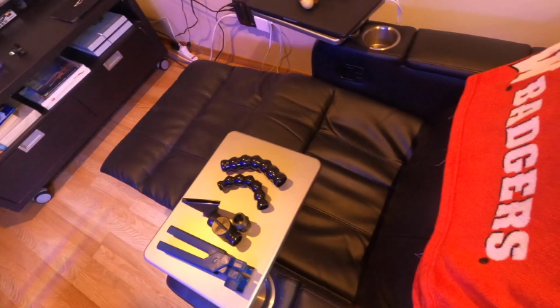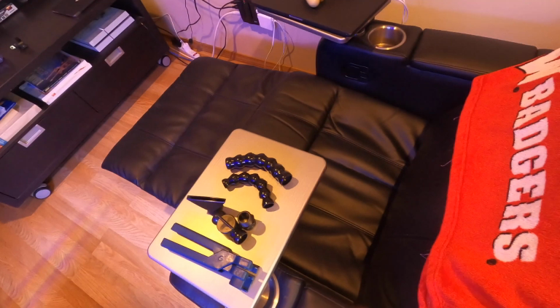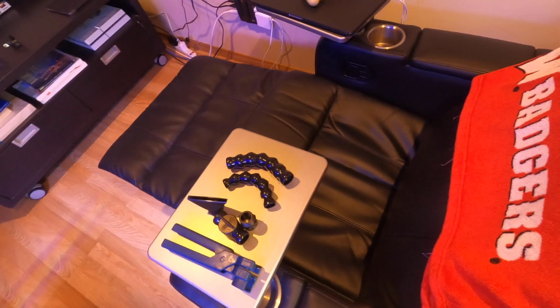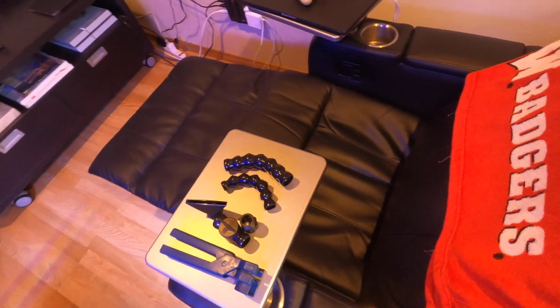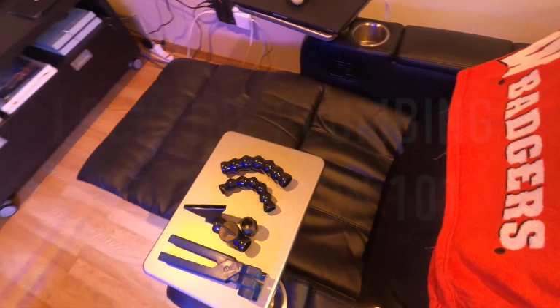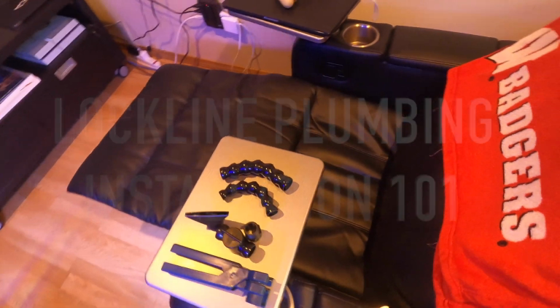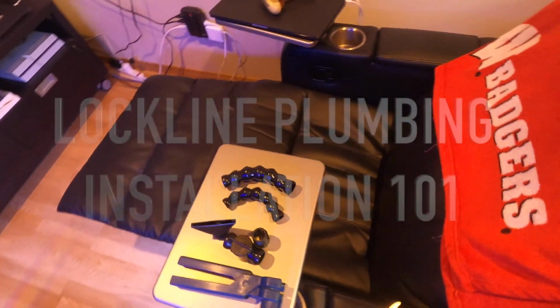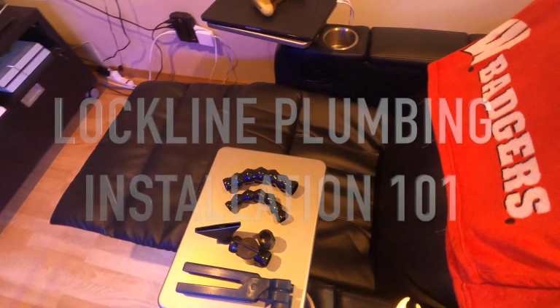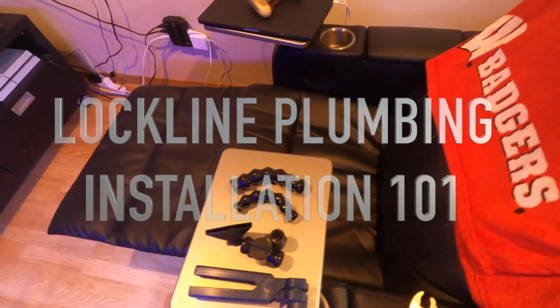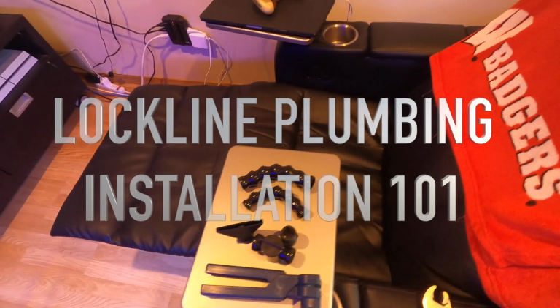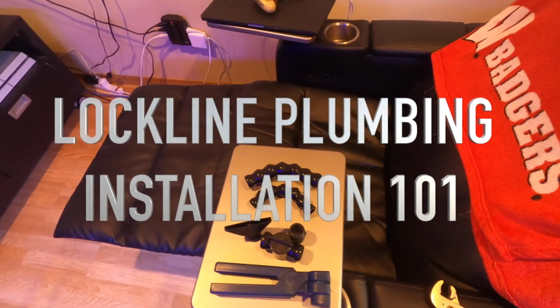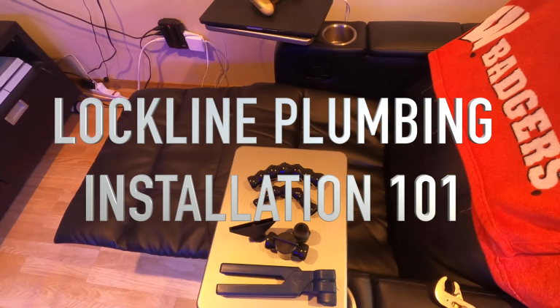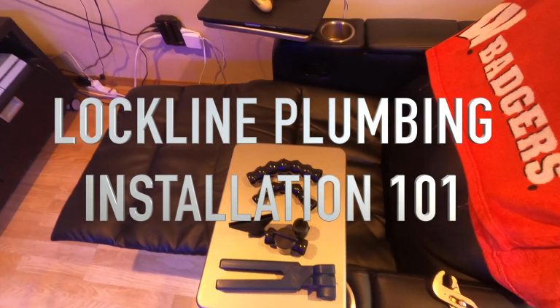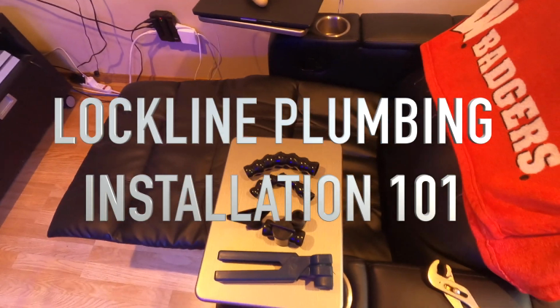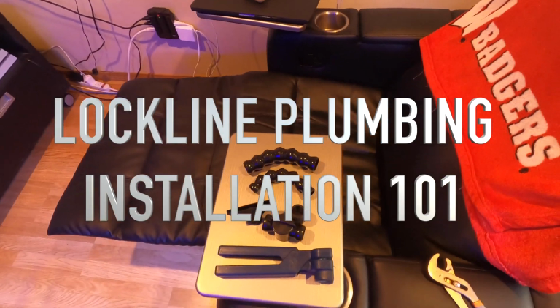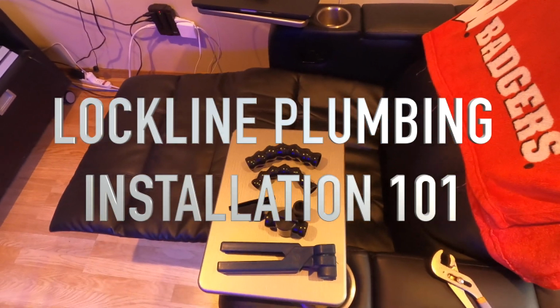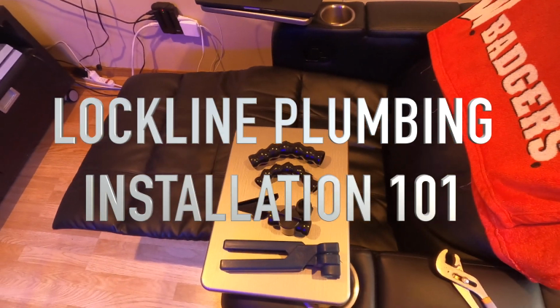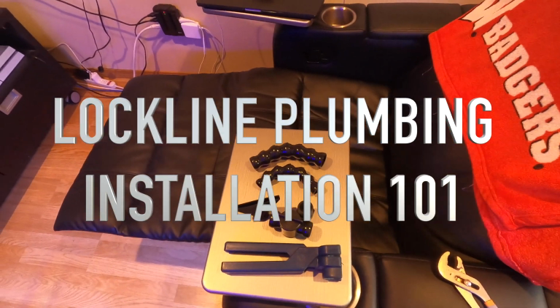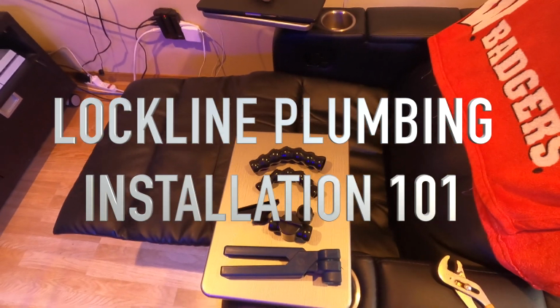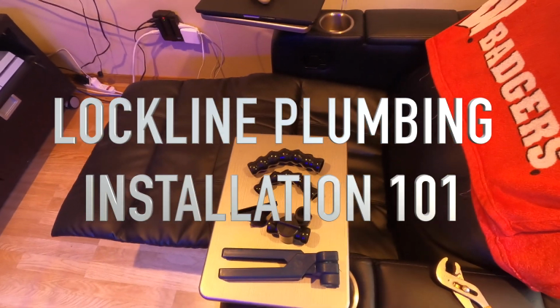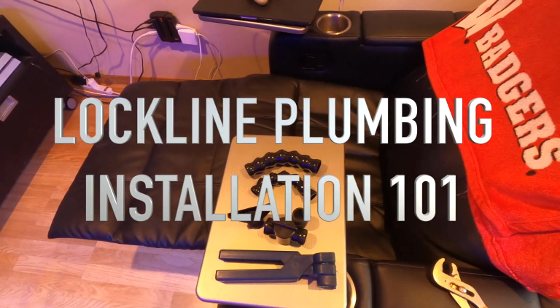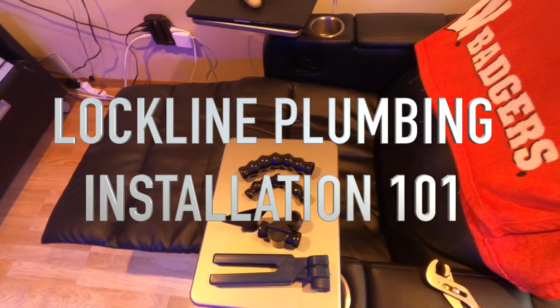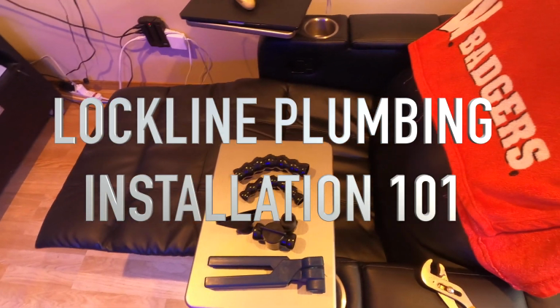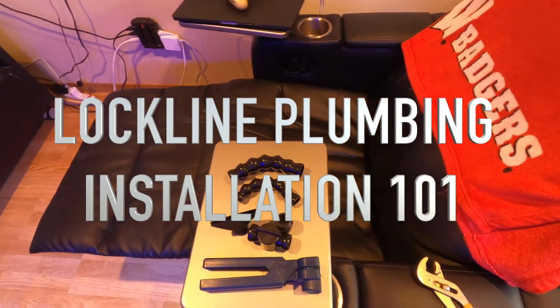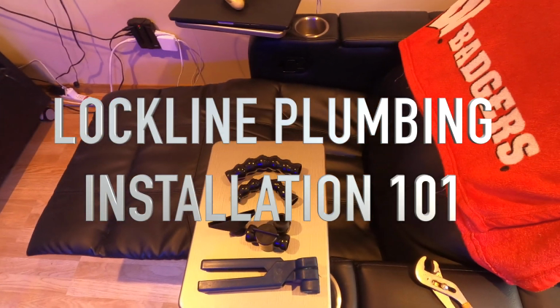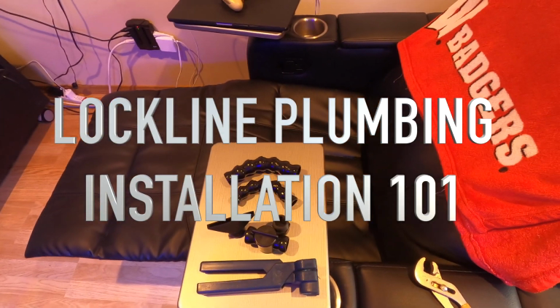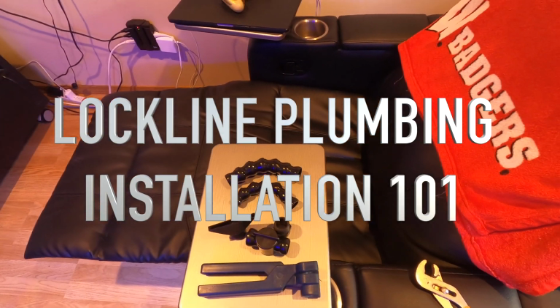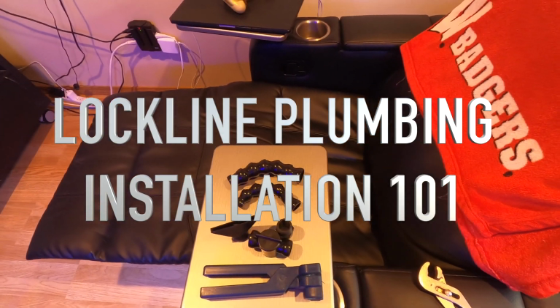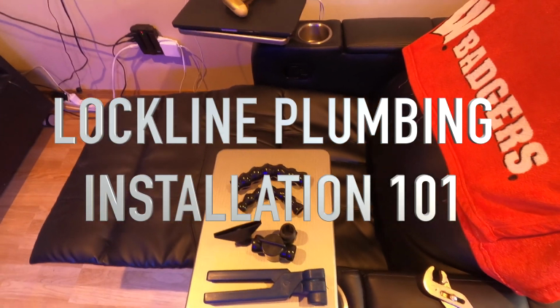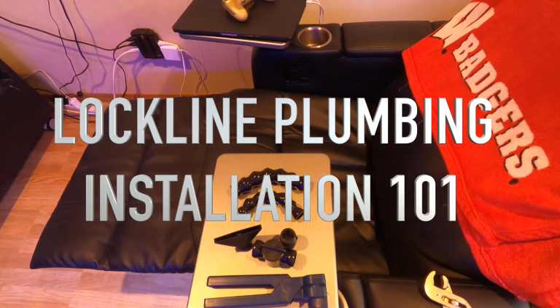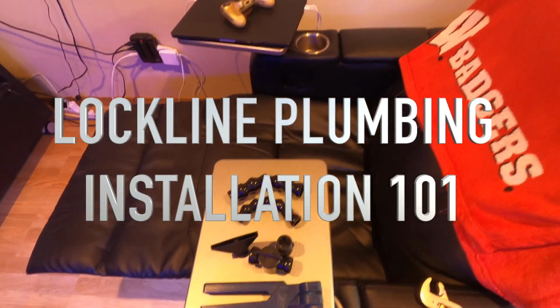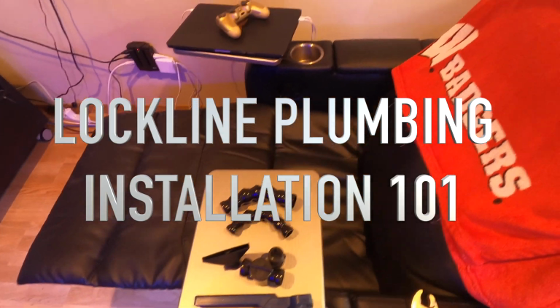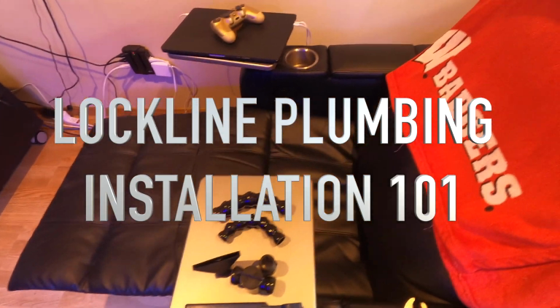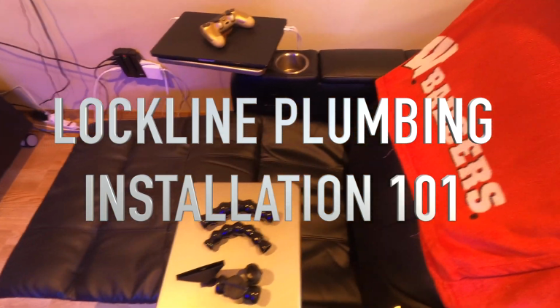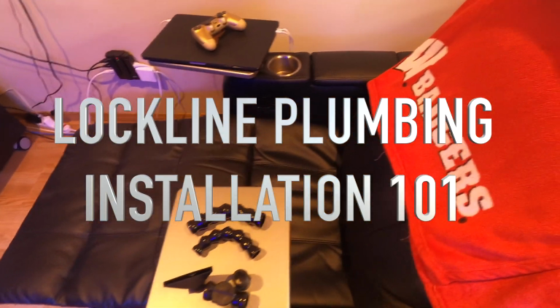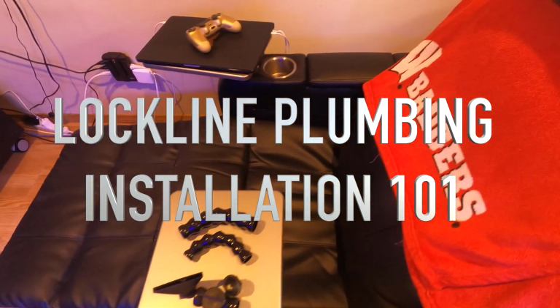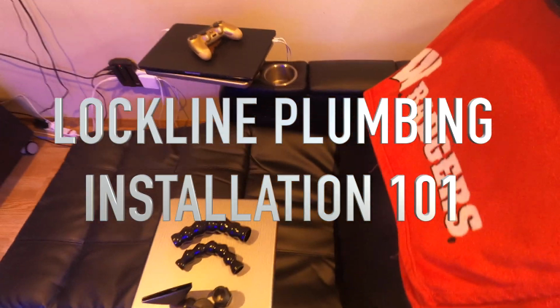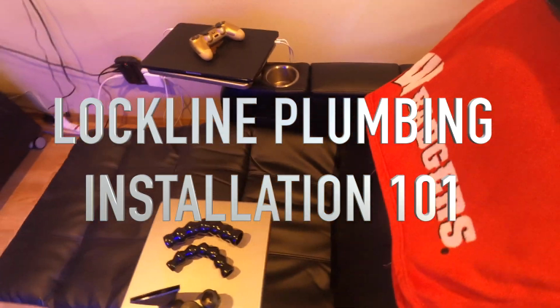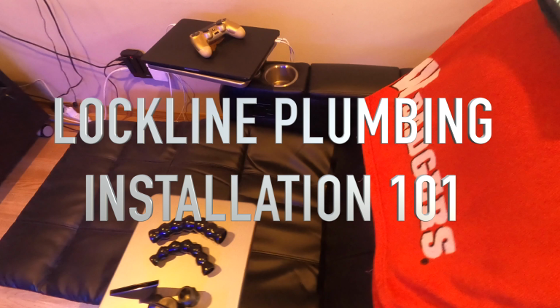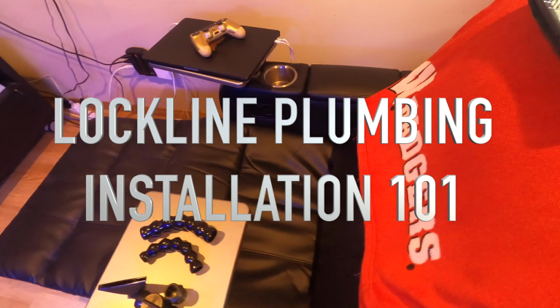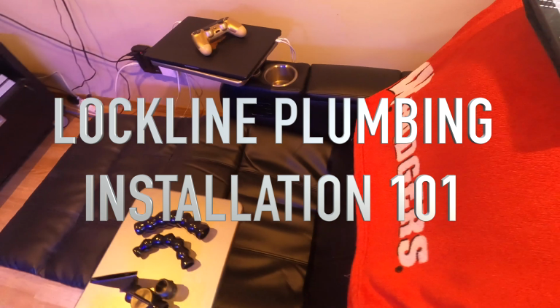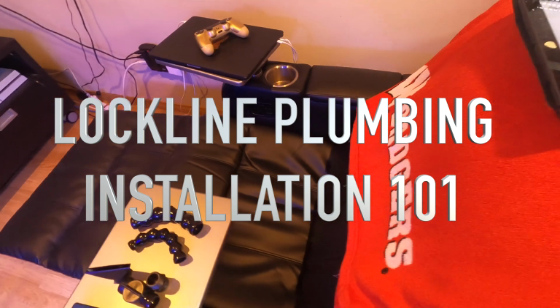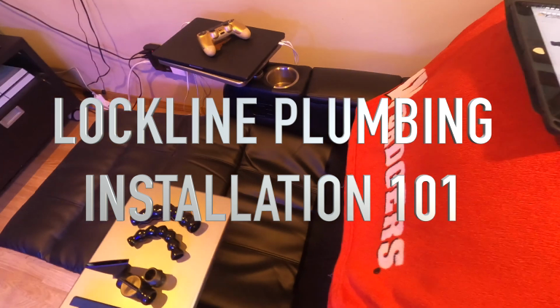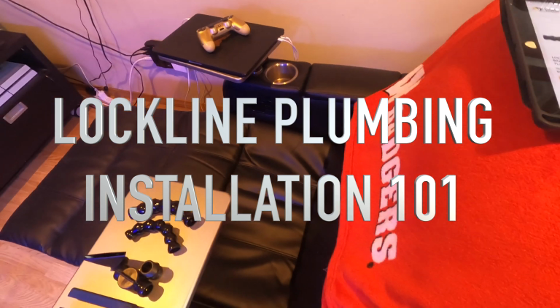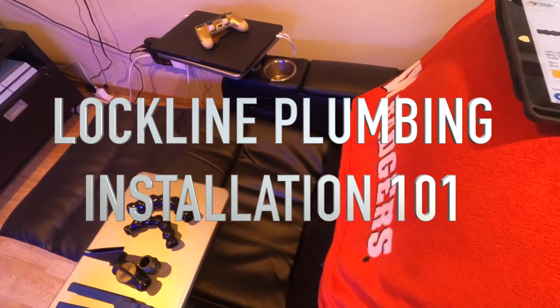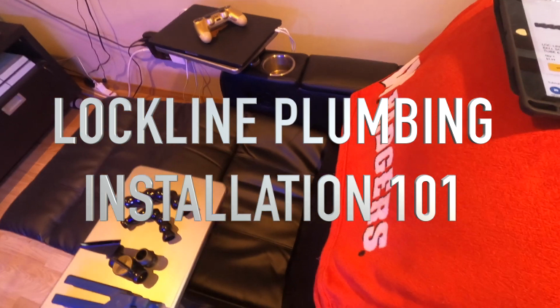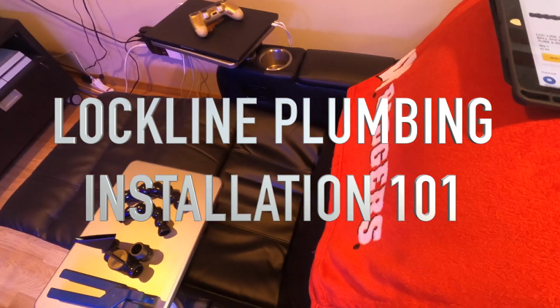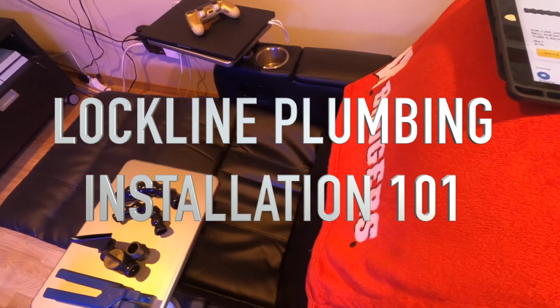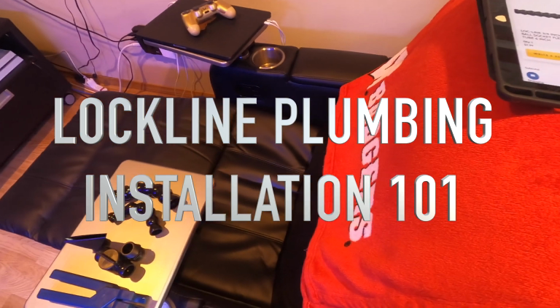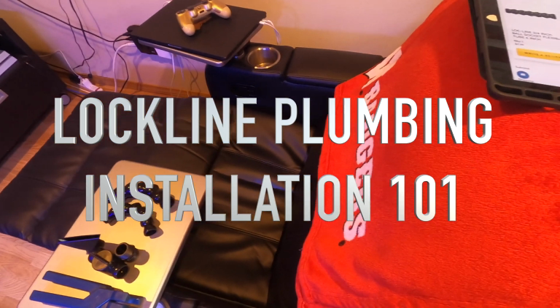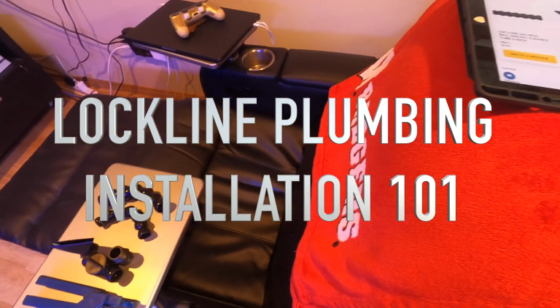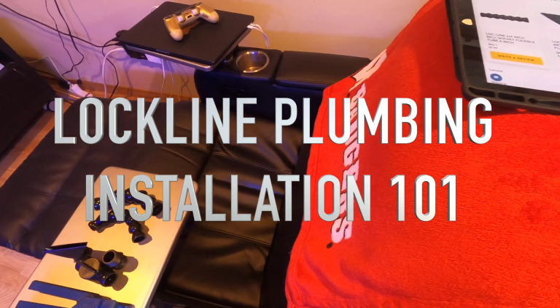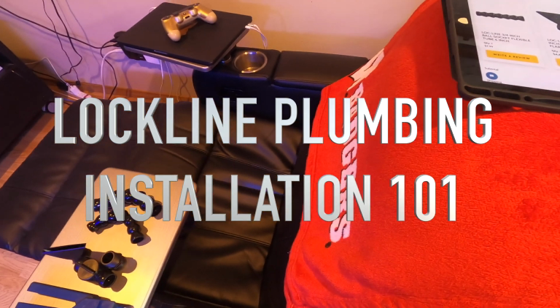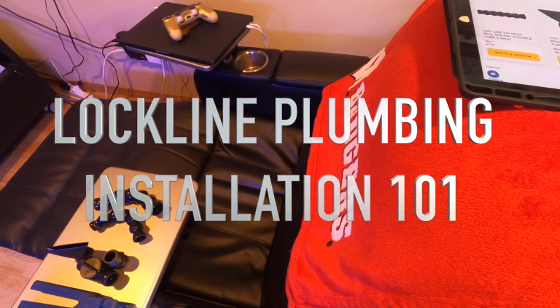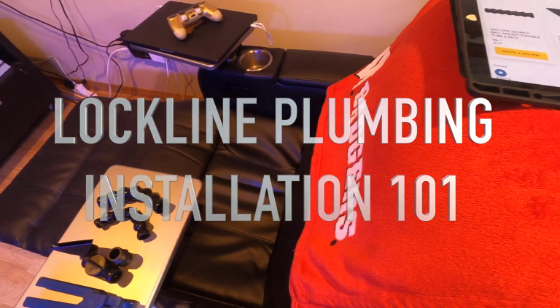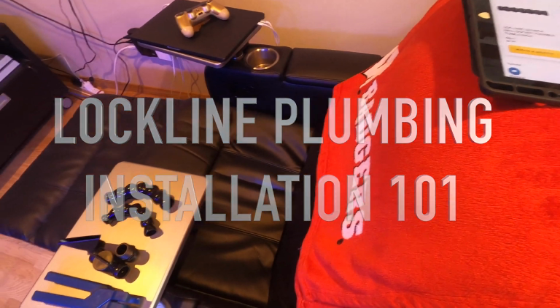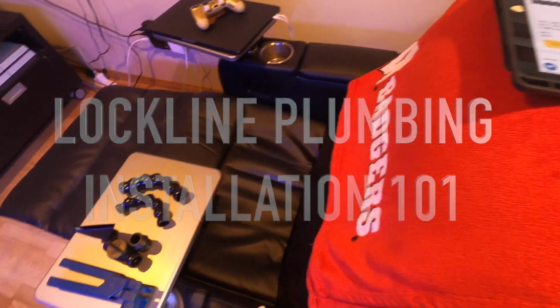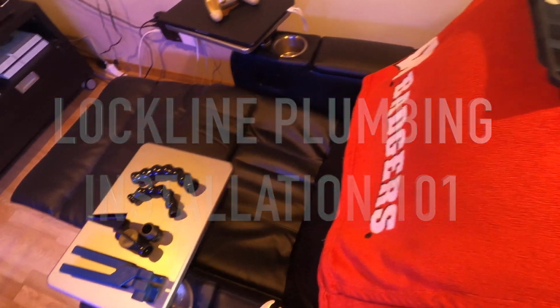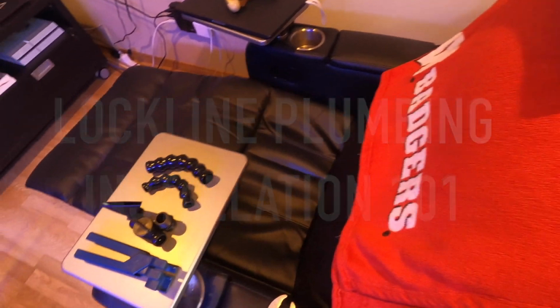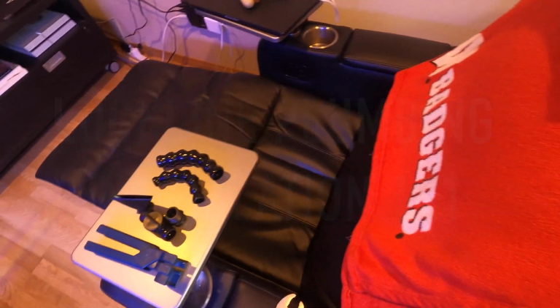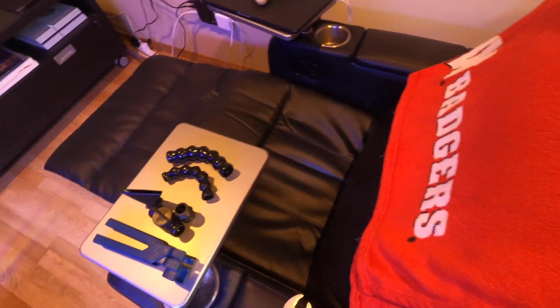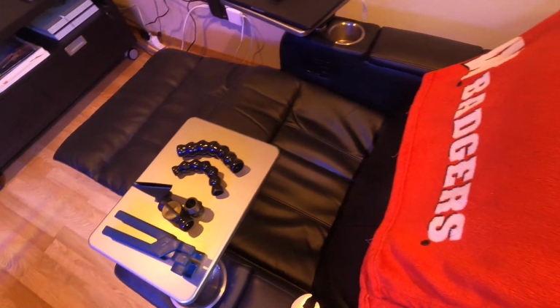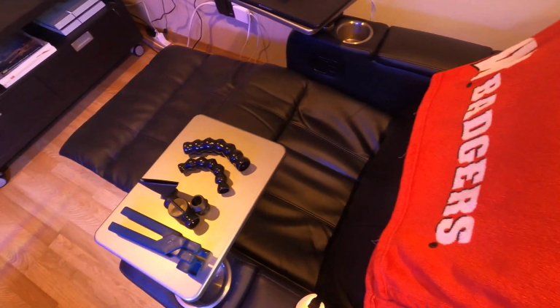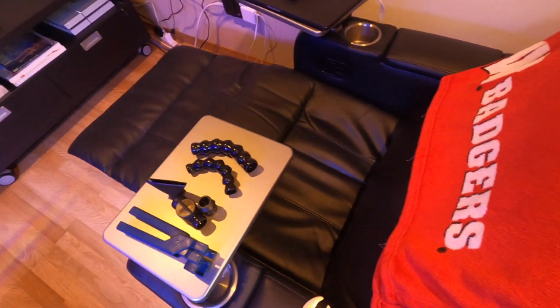Hello everyone, Steven here. Thank you for joining me today. Today we are going to do a little plumbing demonstration.